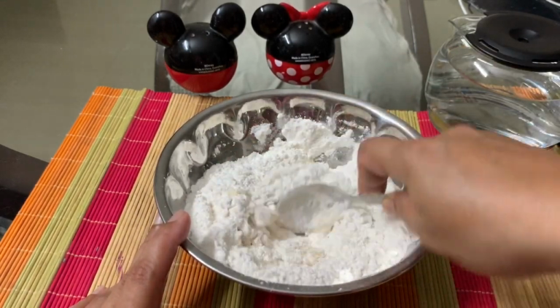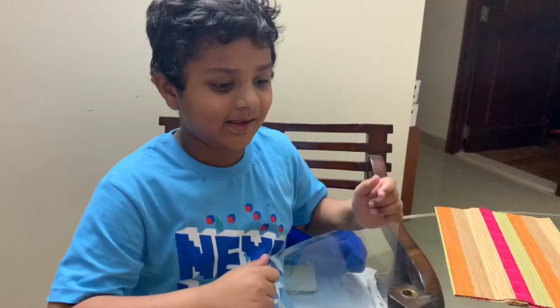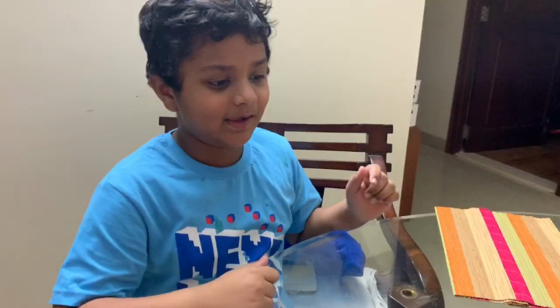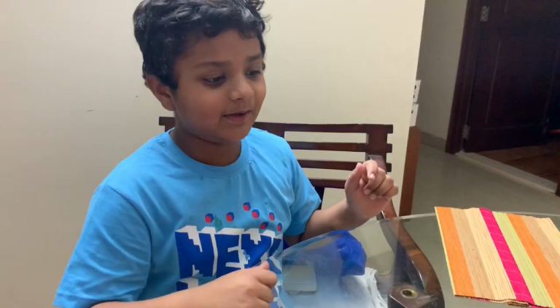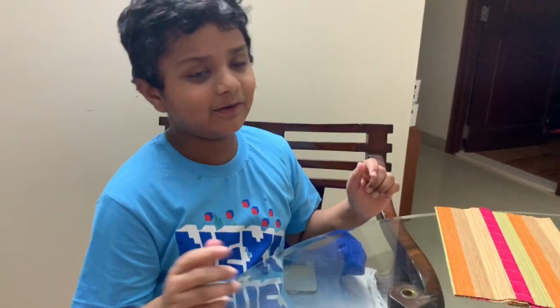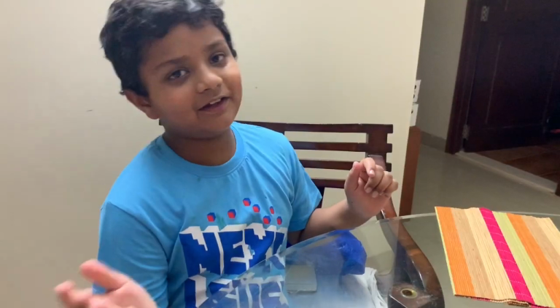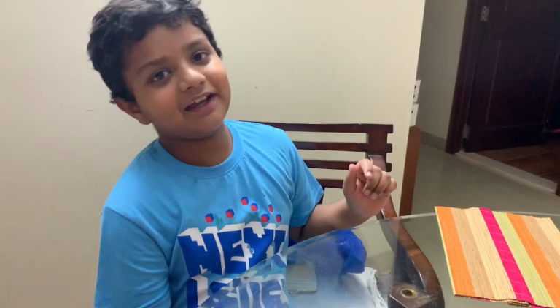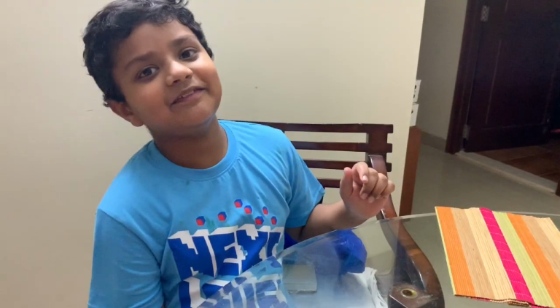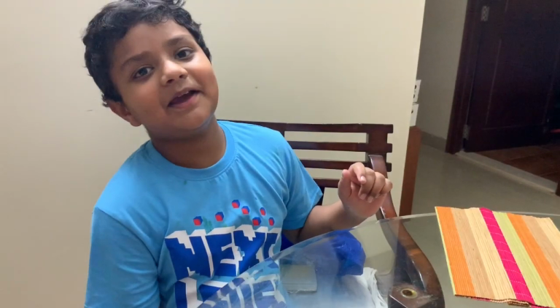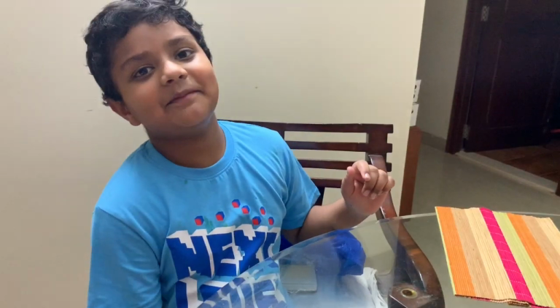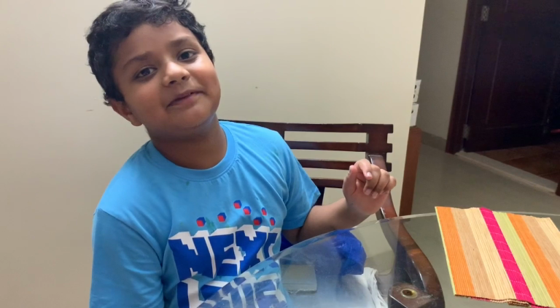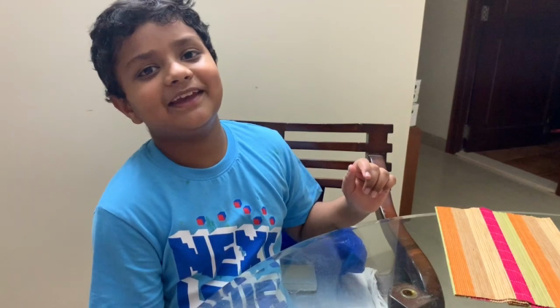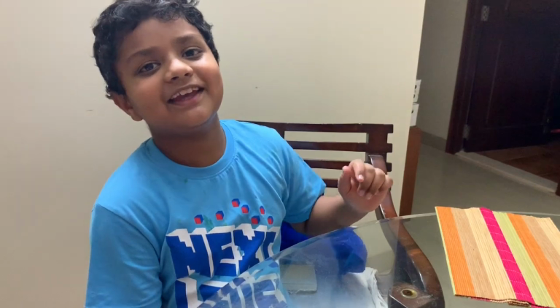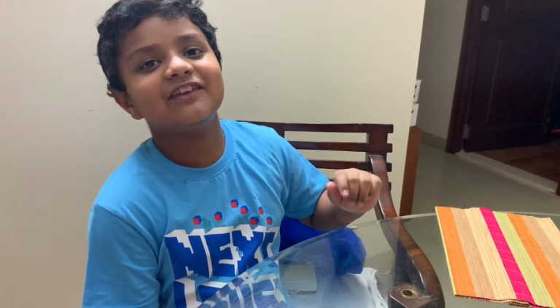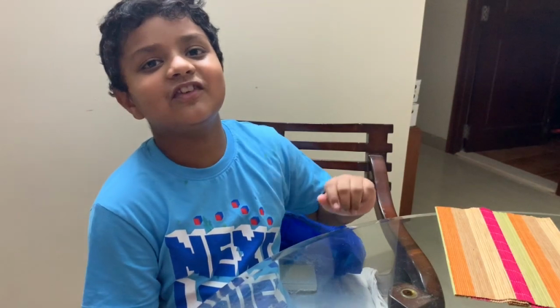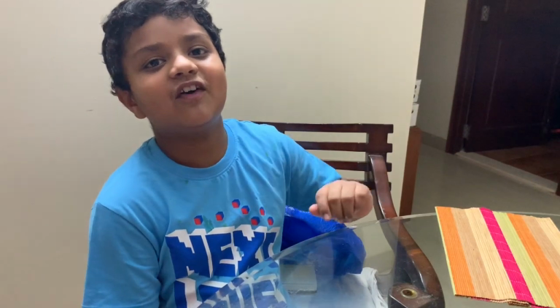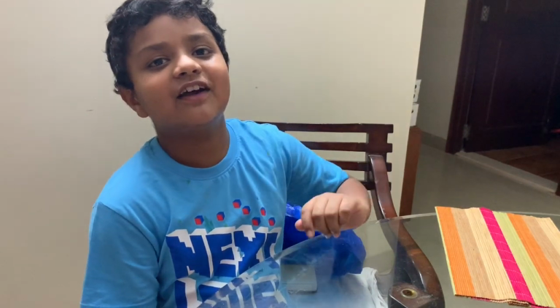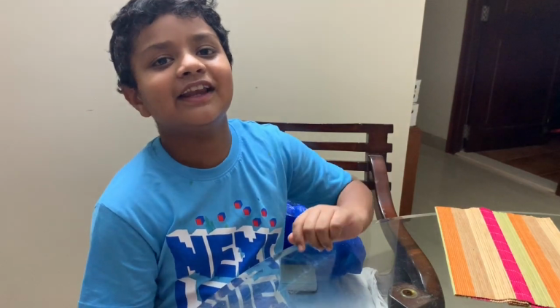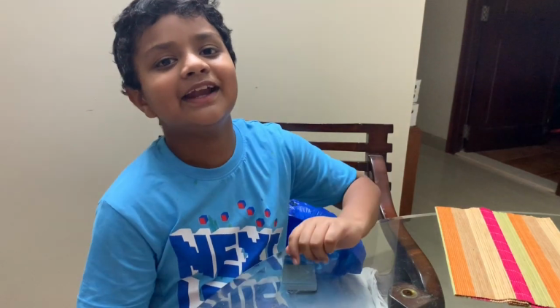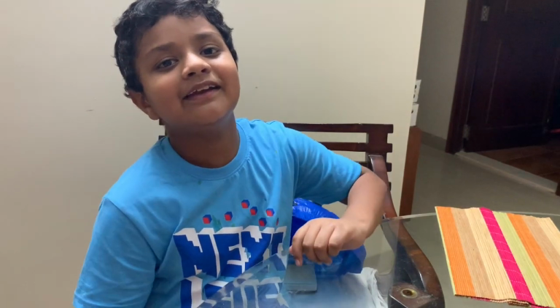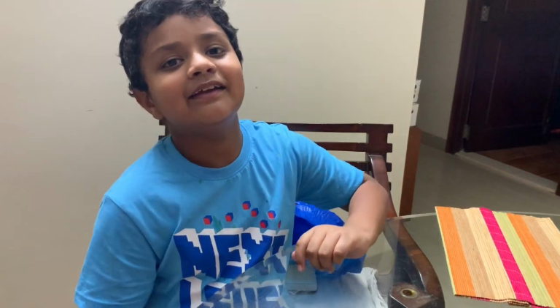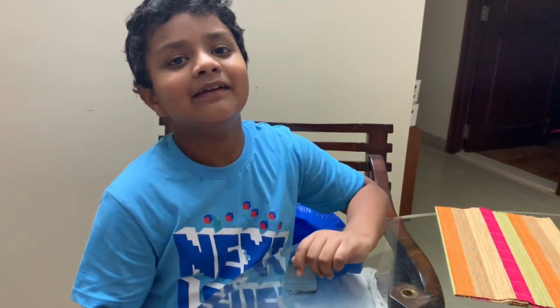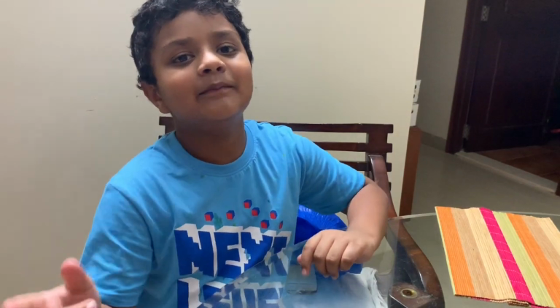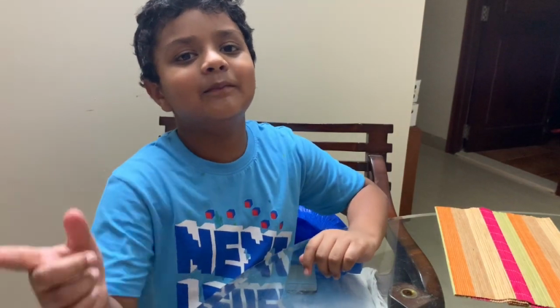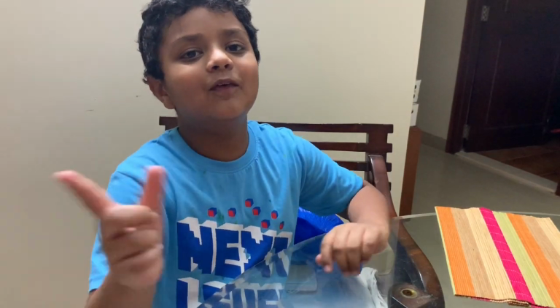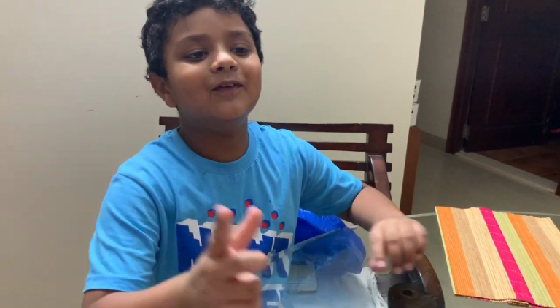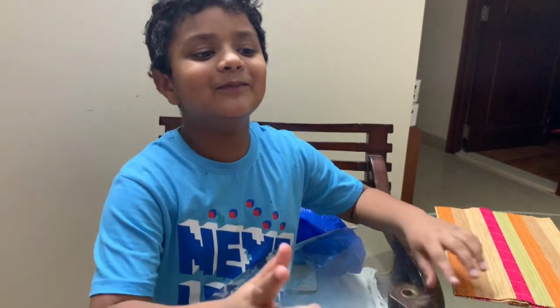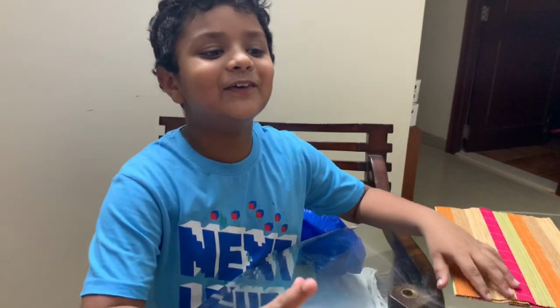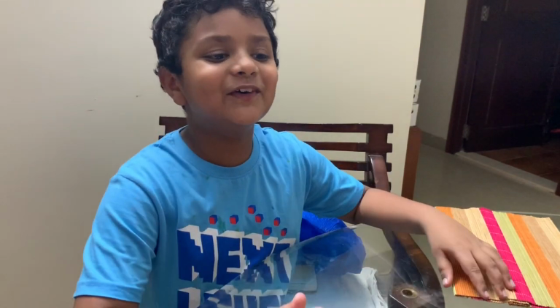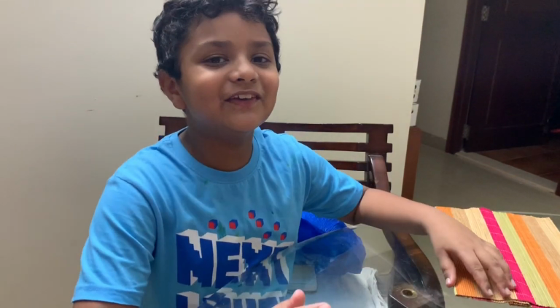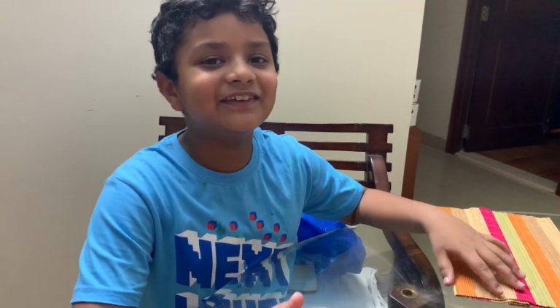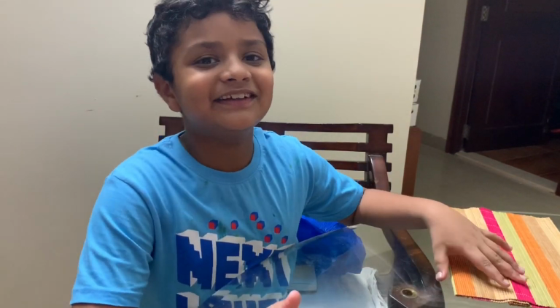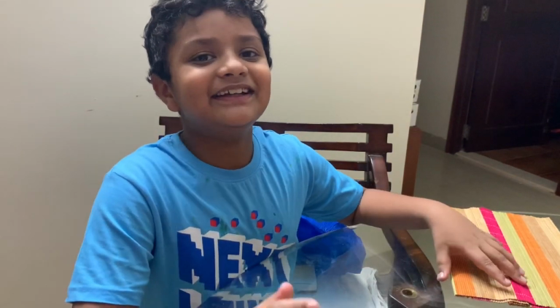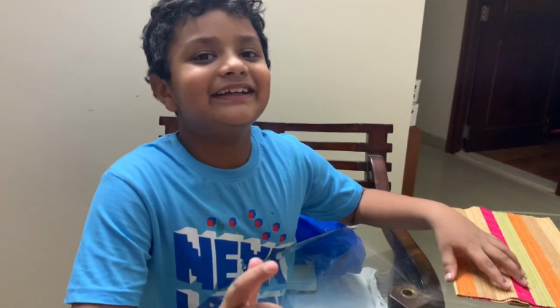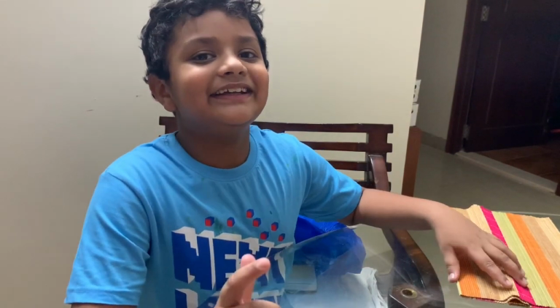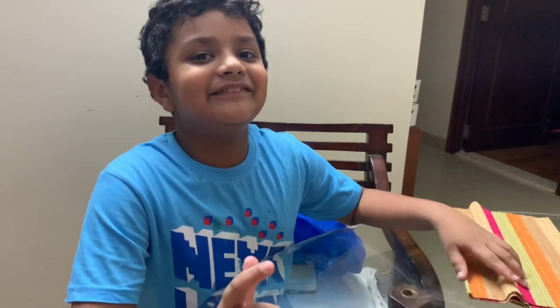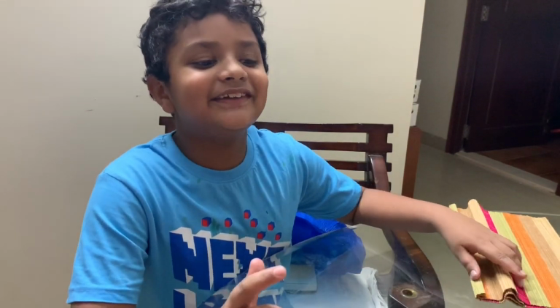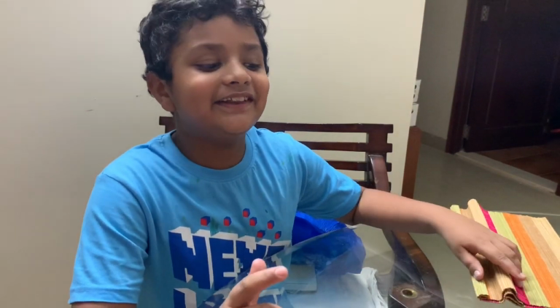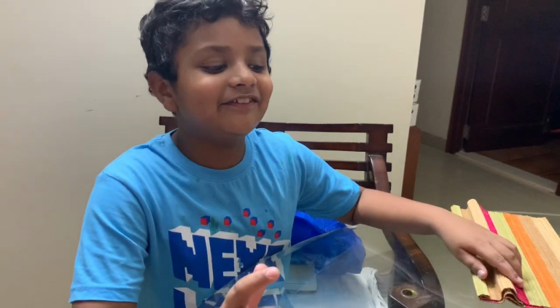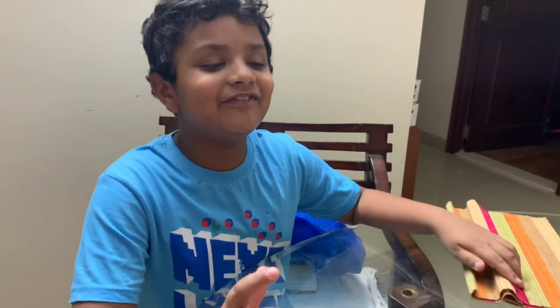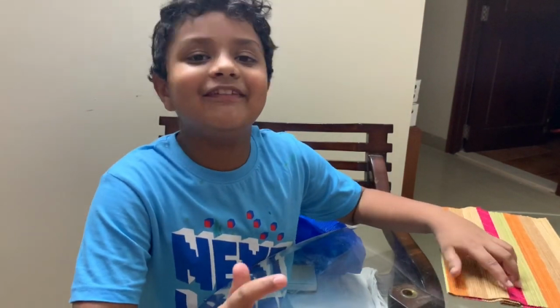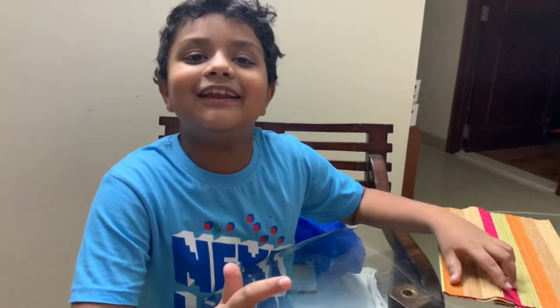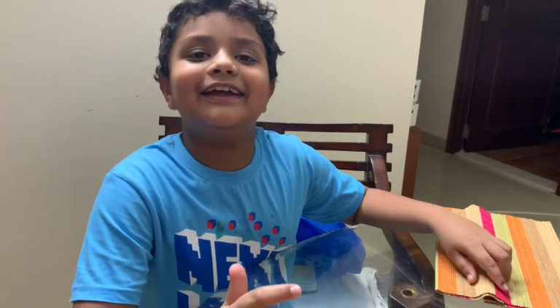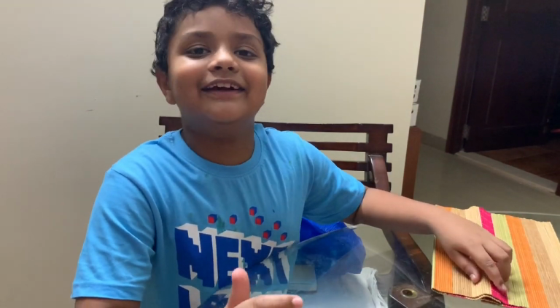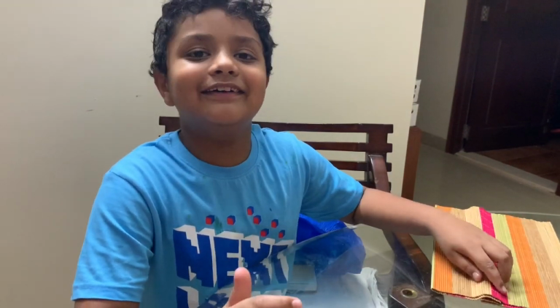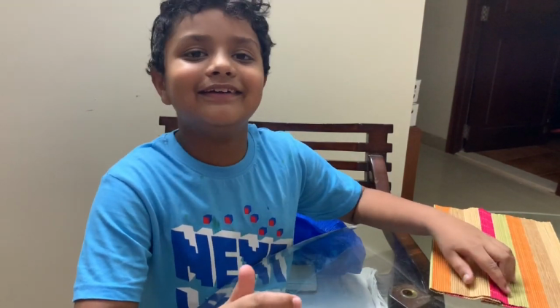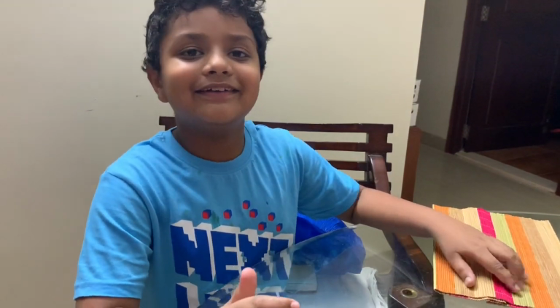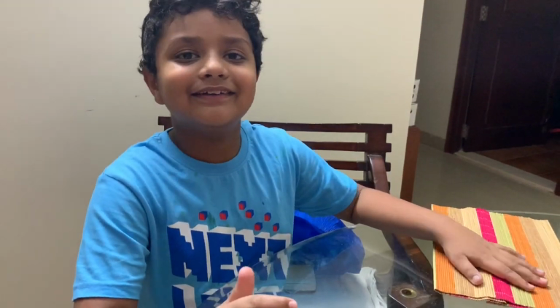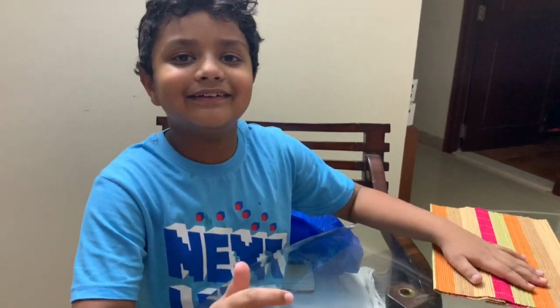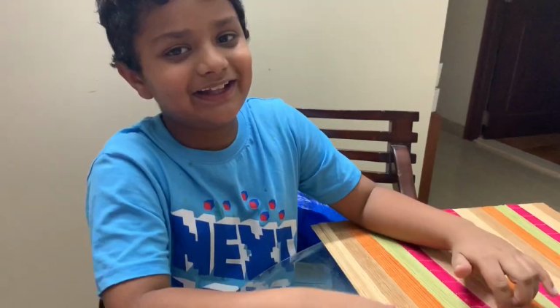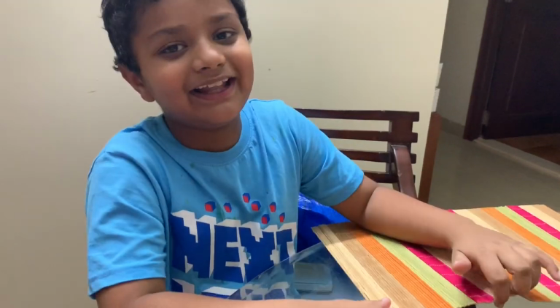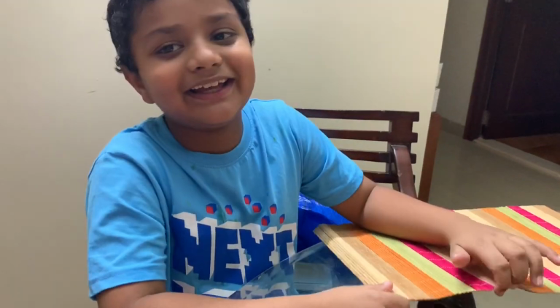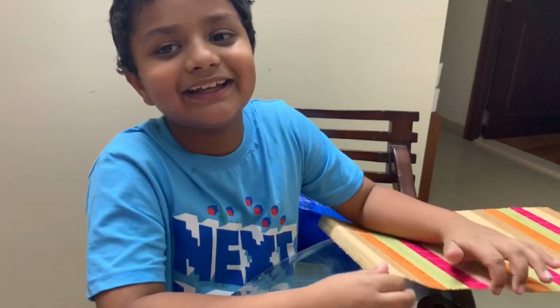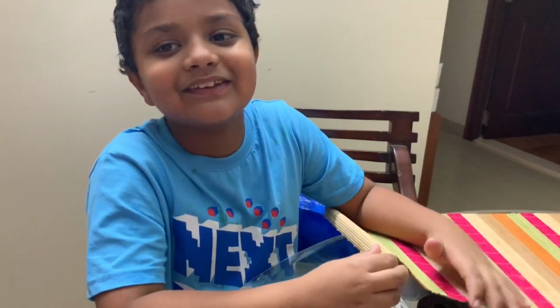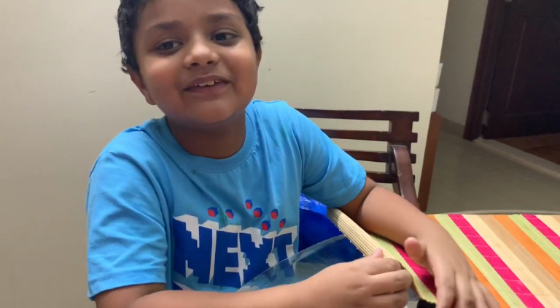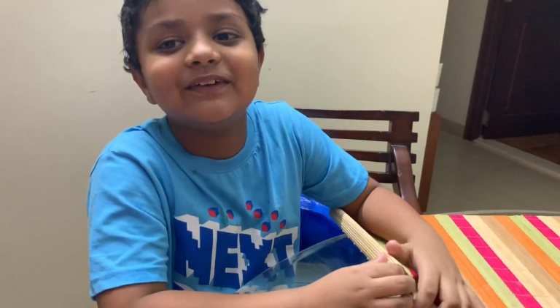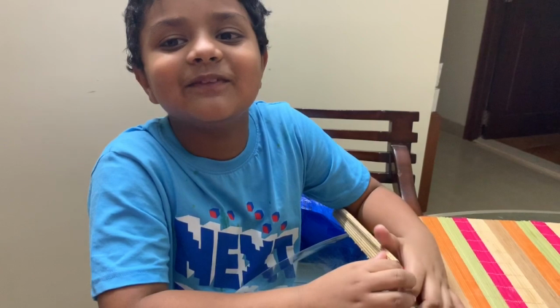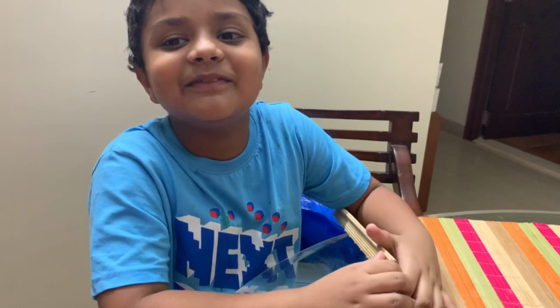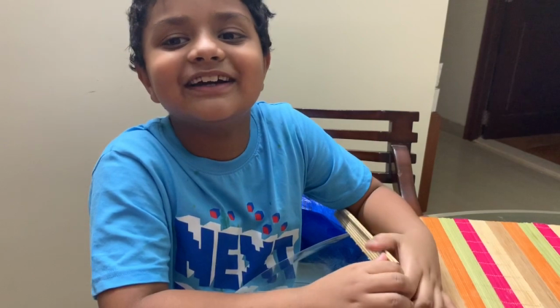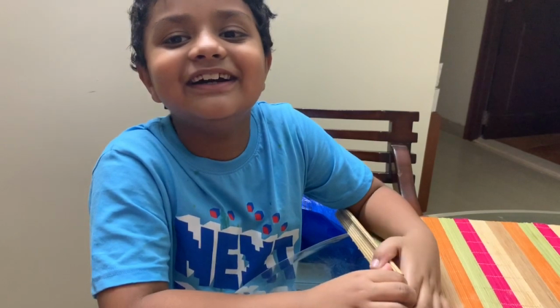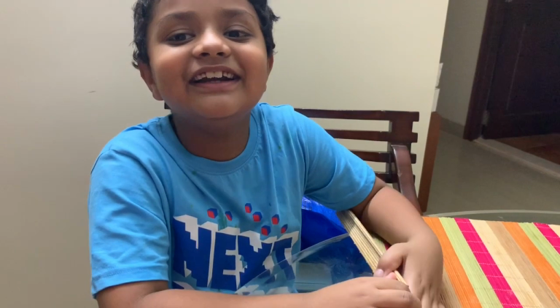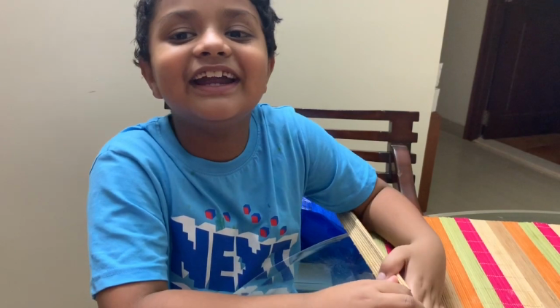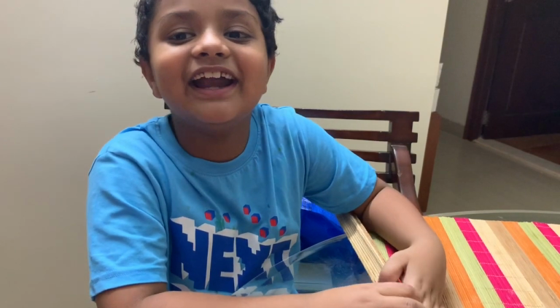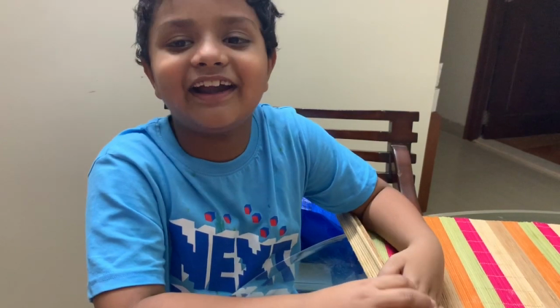Today we are baking chocolate momos with a filling. I feel like it's going to be great.